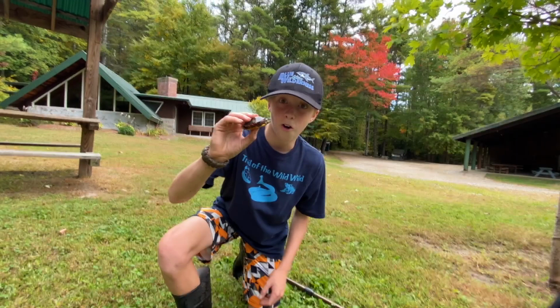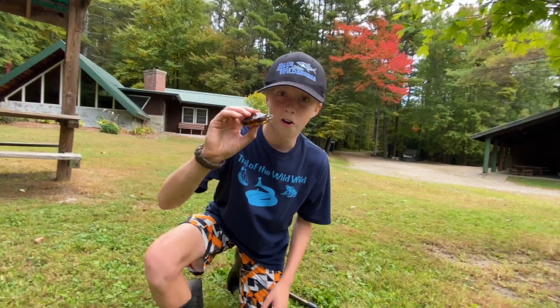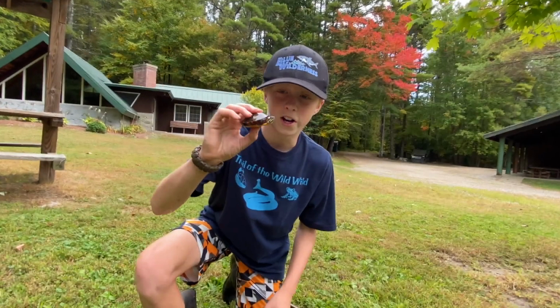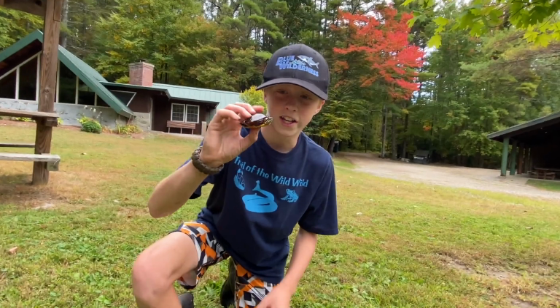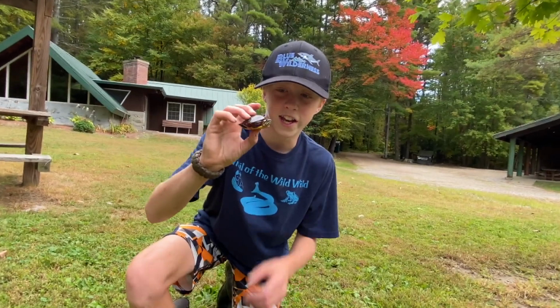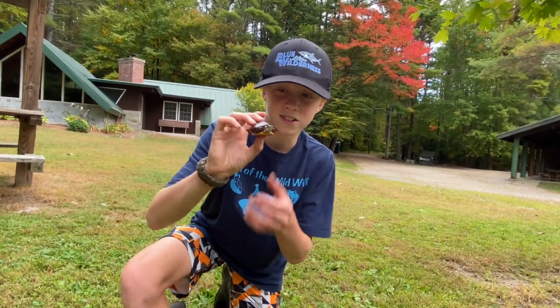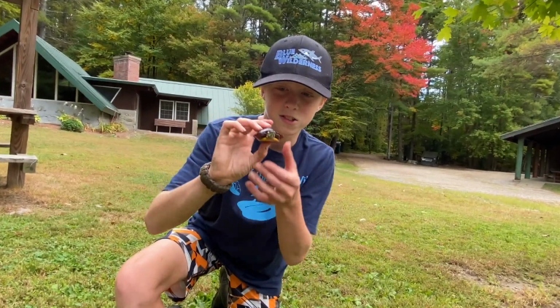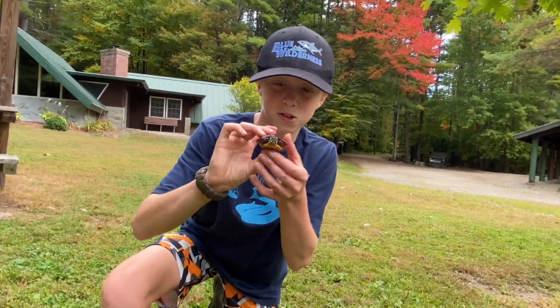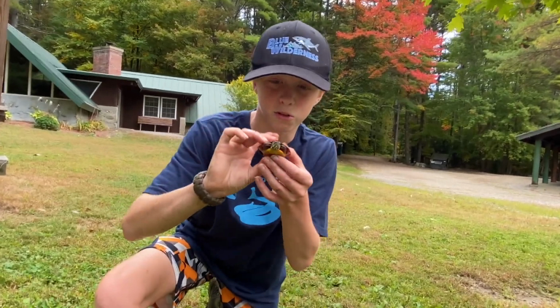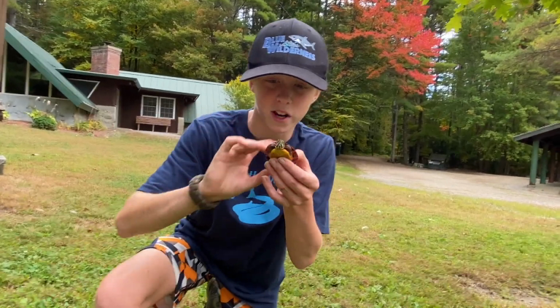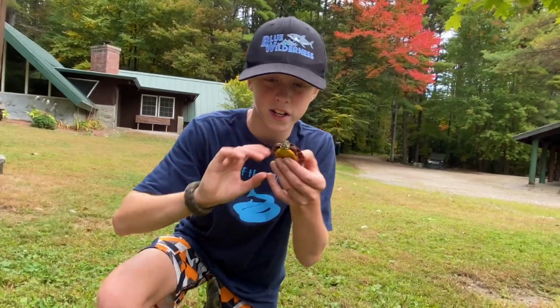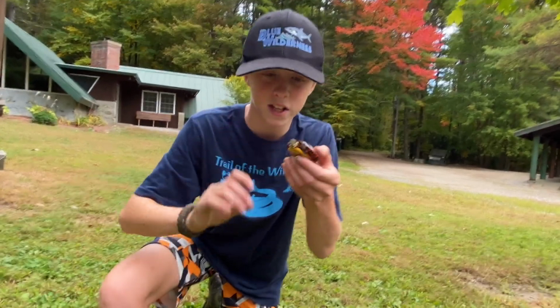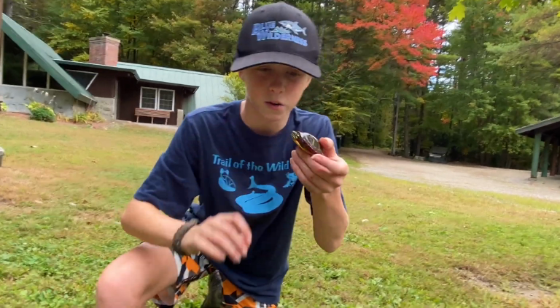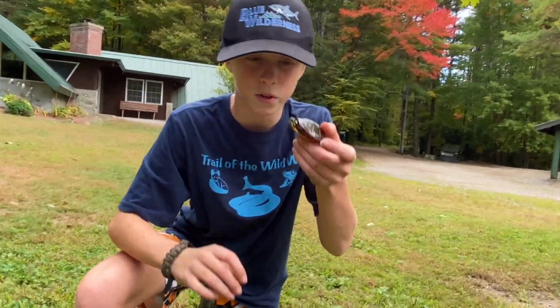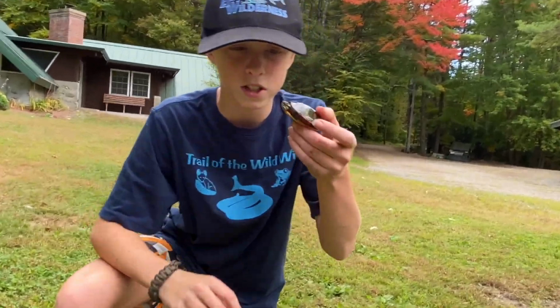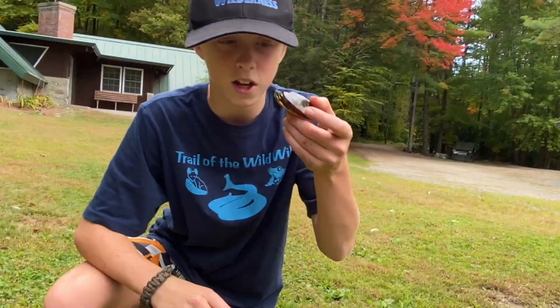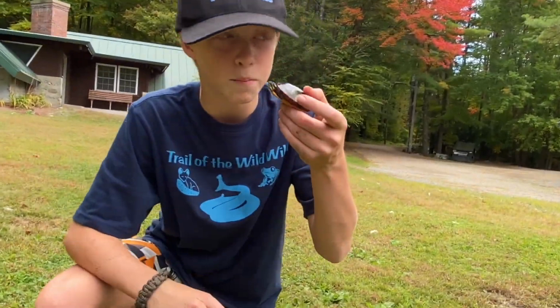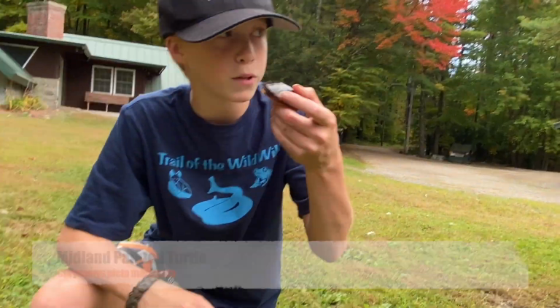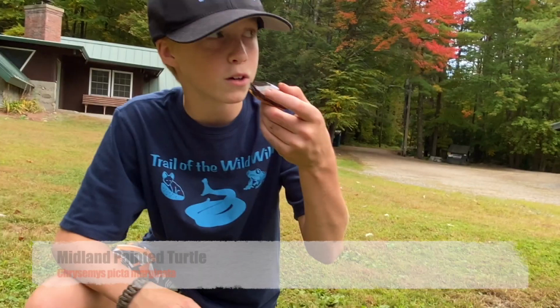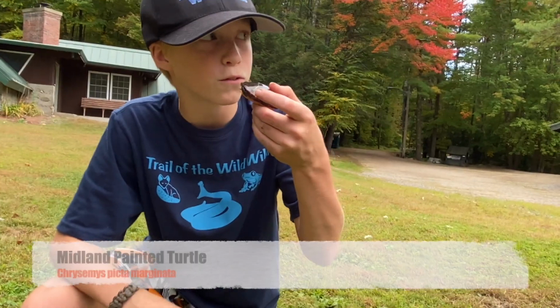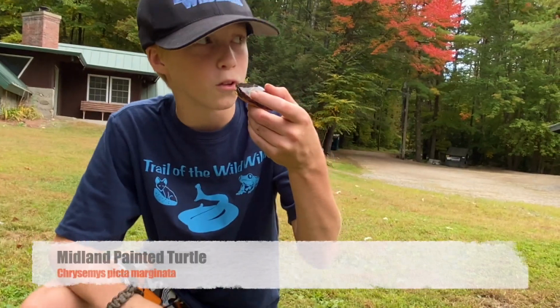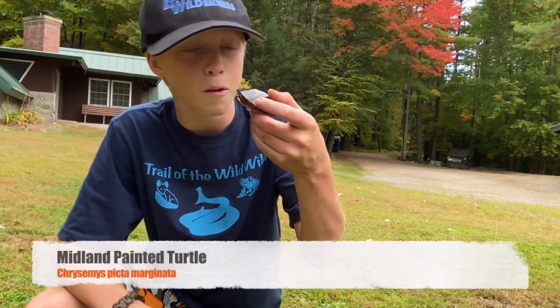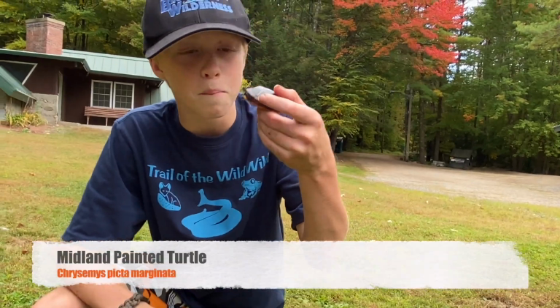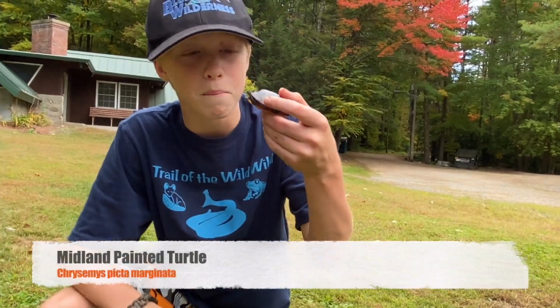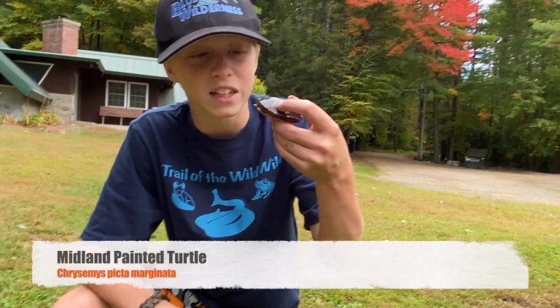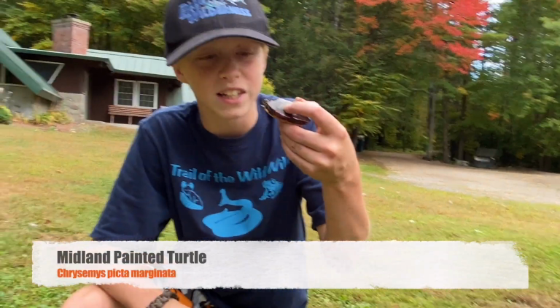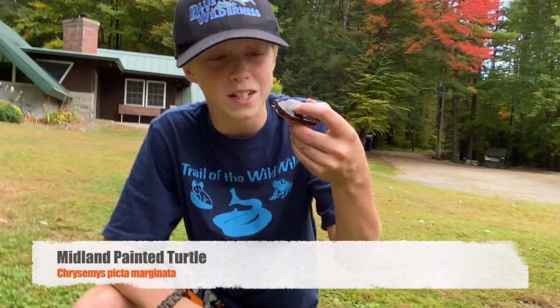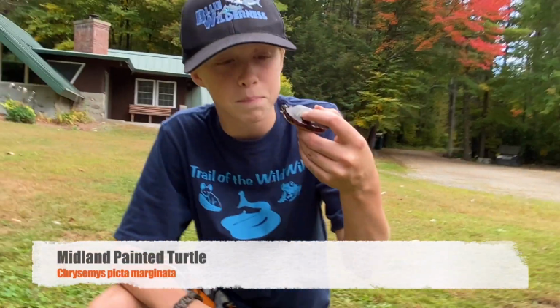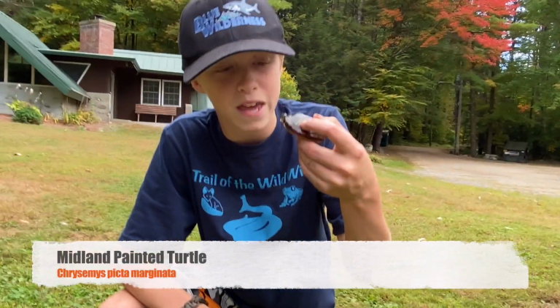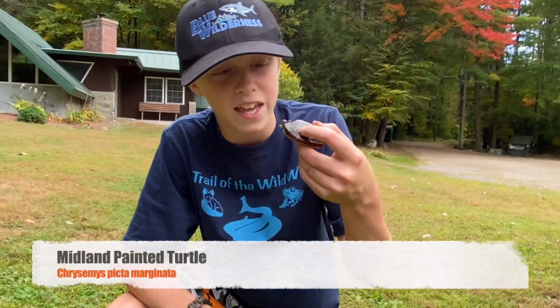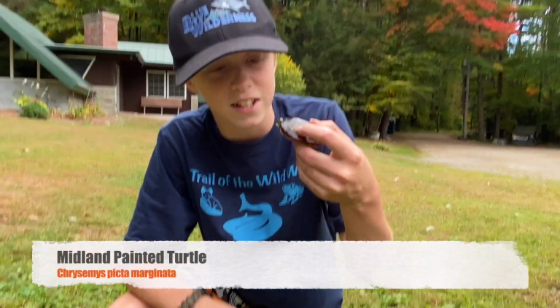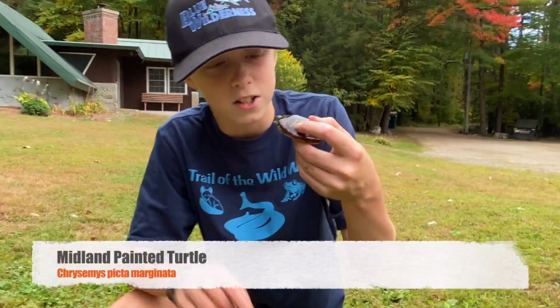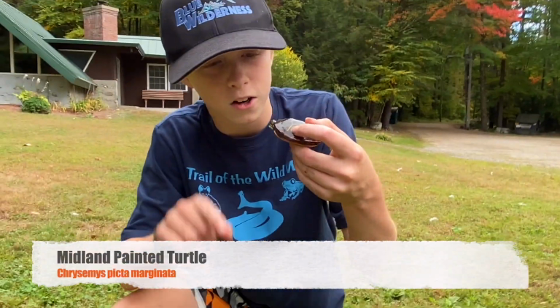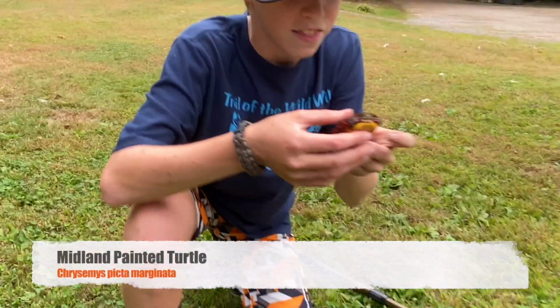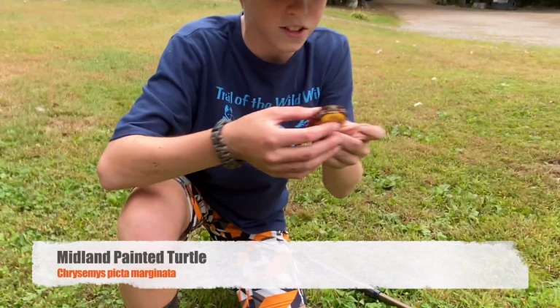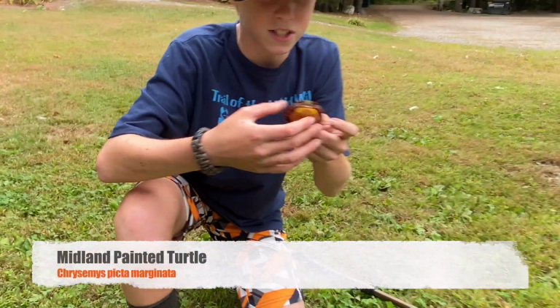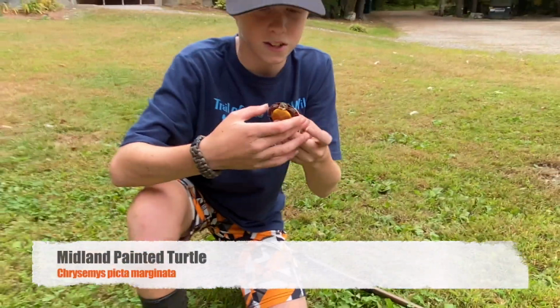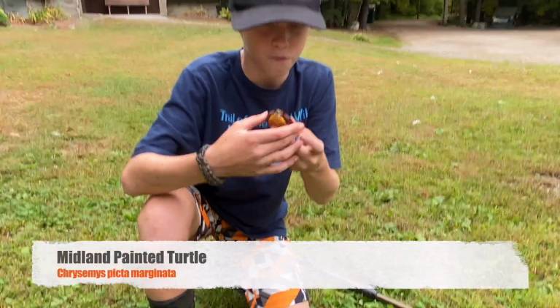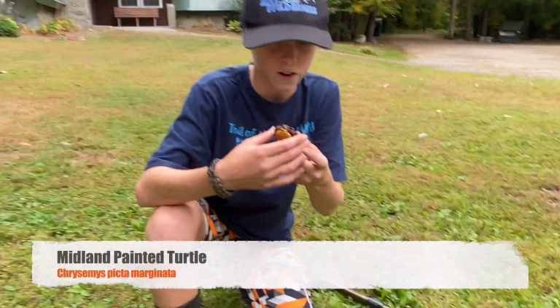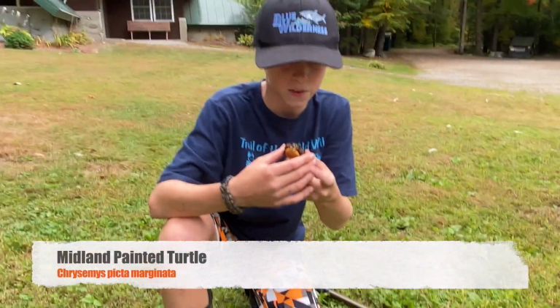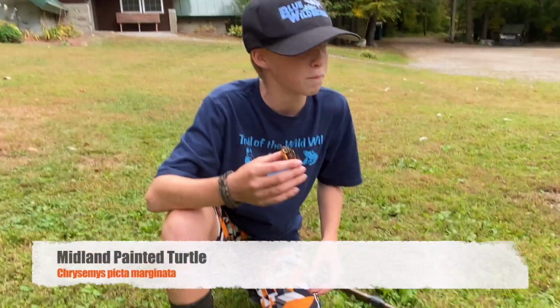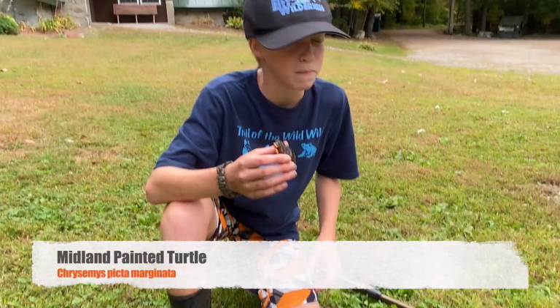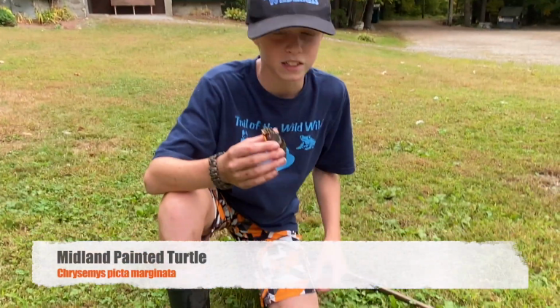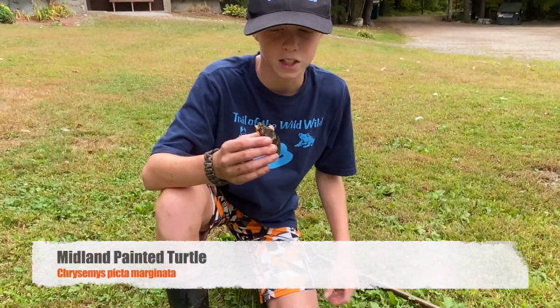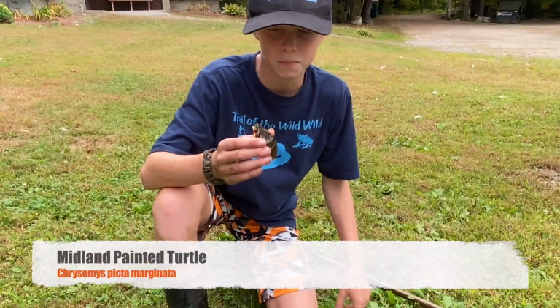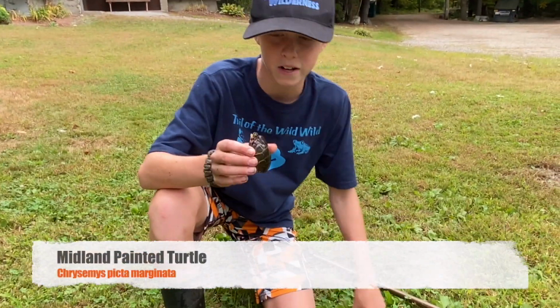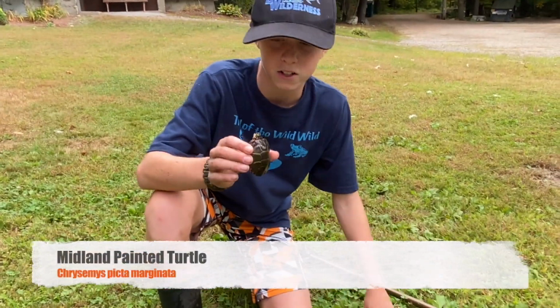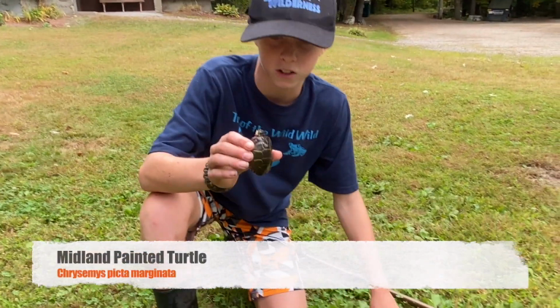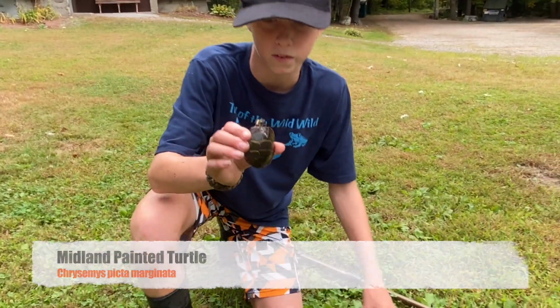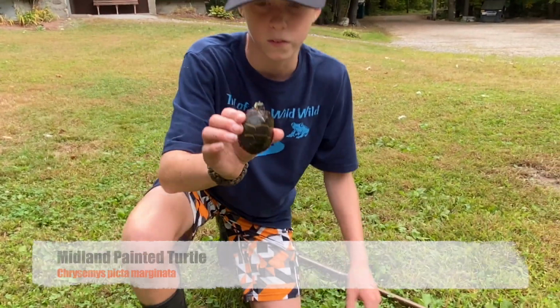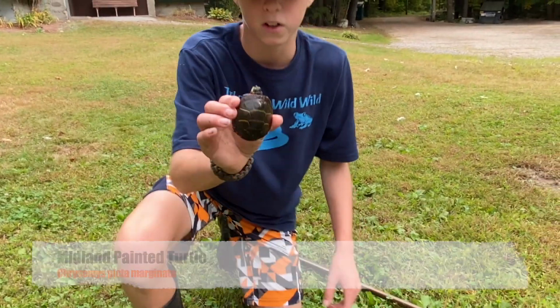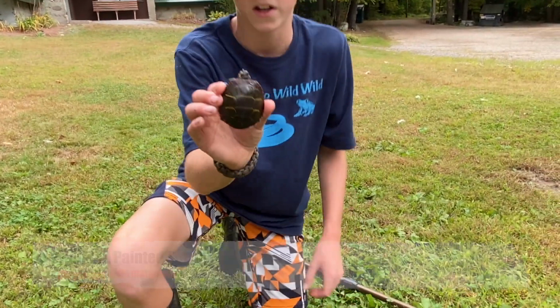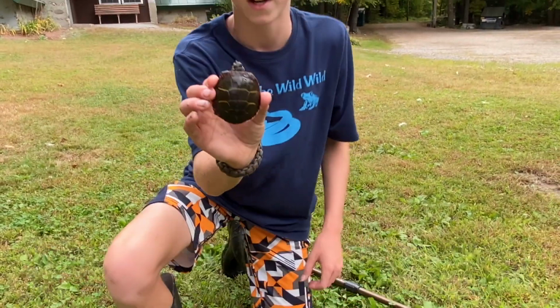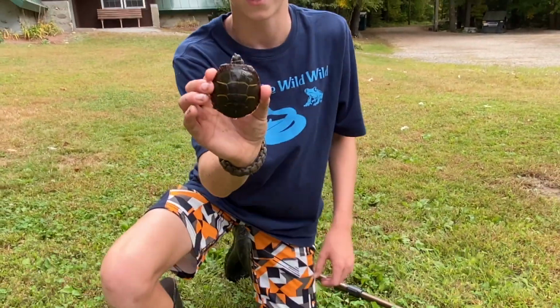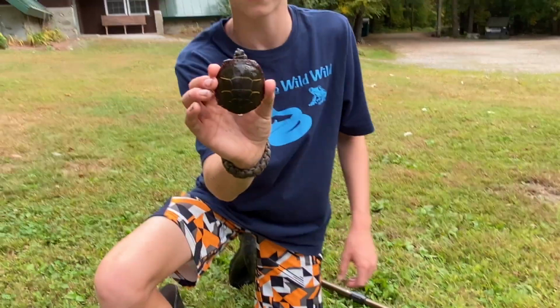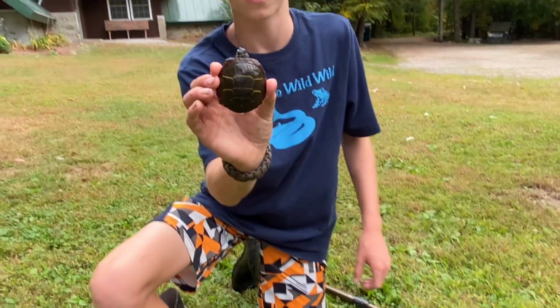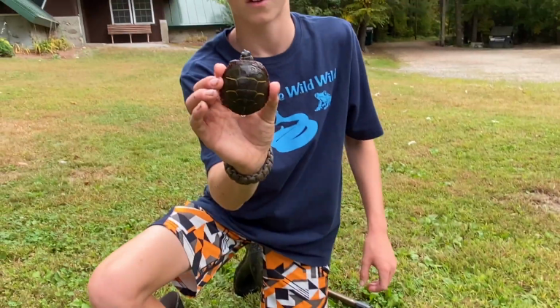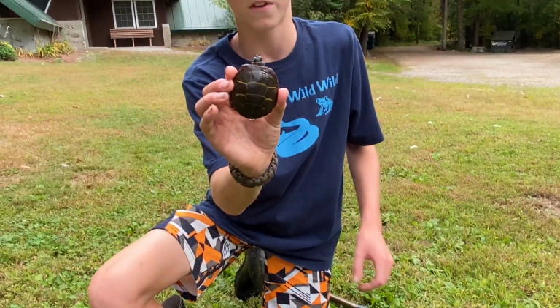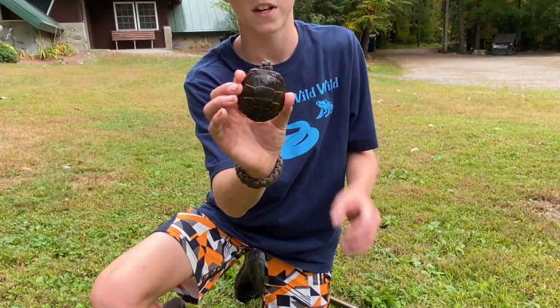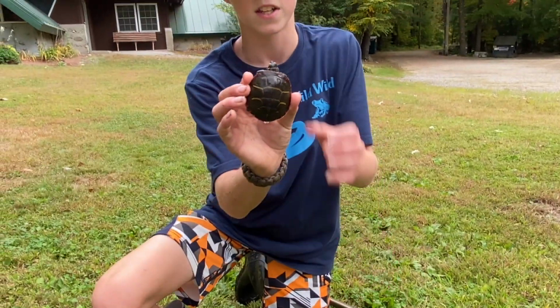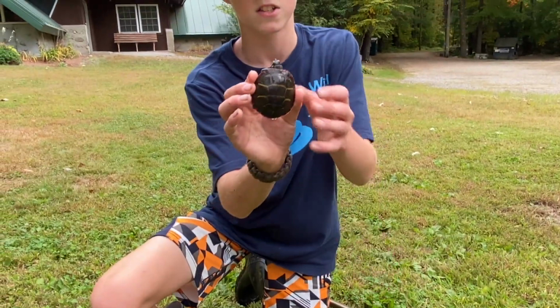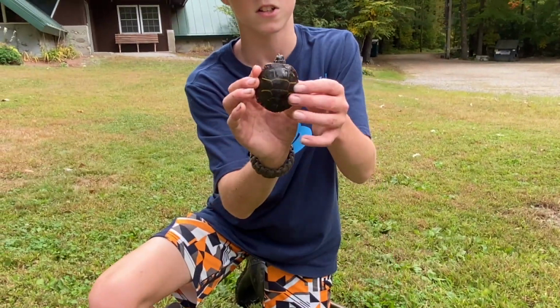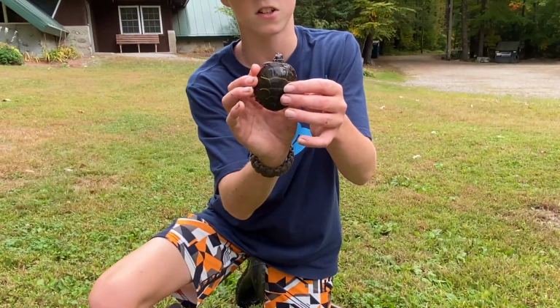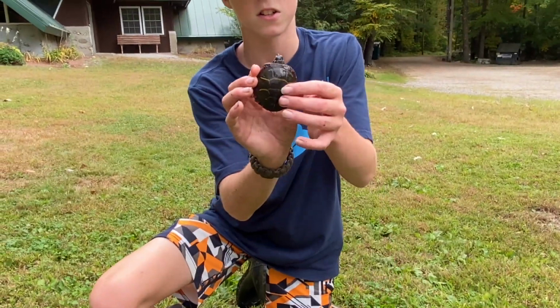Alrighty guys, right here we just caught a beautiful Midland Painted Turtle. This is the first ever Midland Painted Turtle I've ever caught here — I usually only find Easterns.